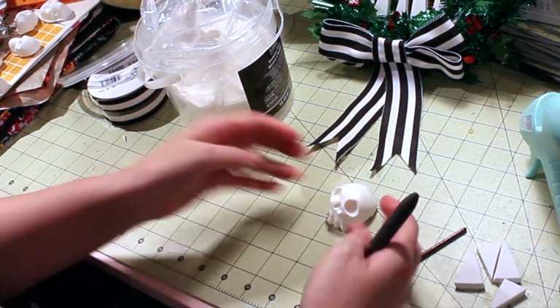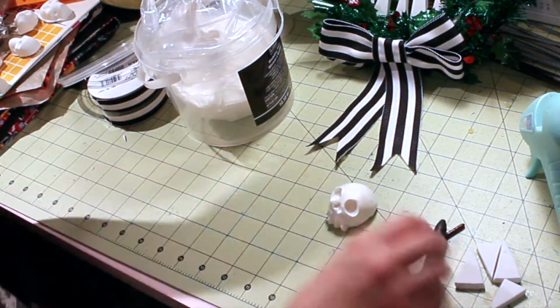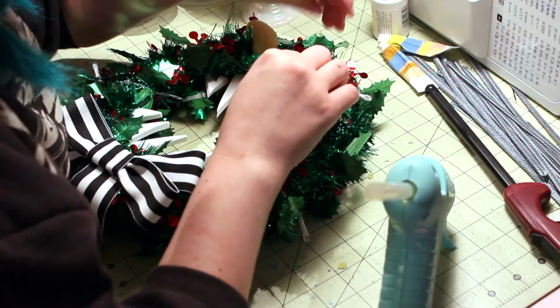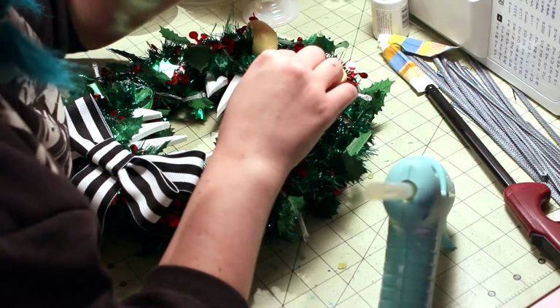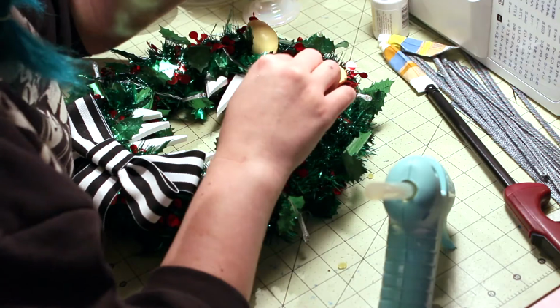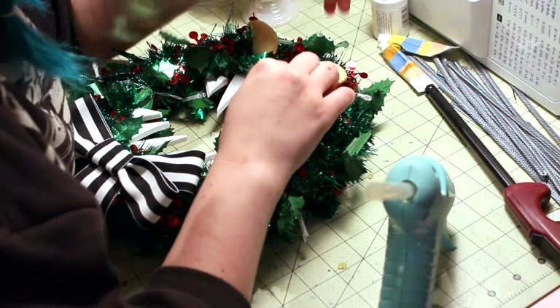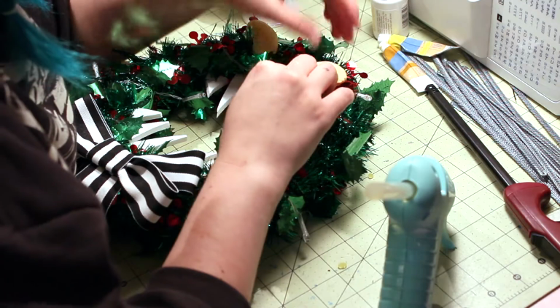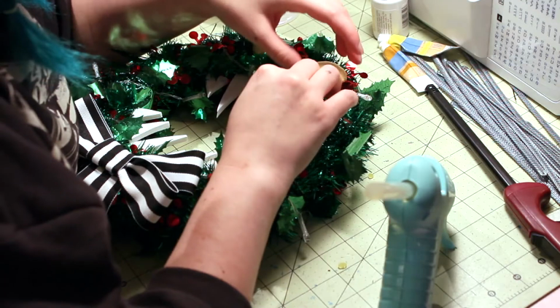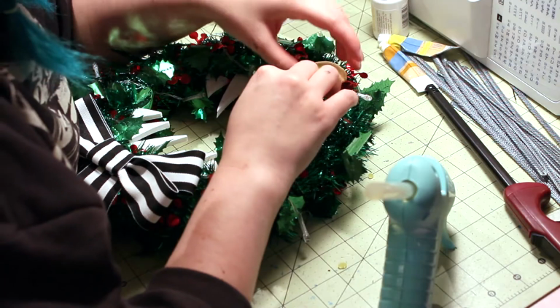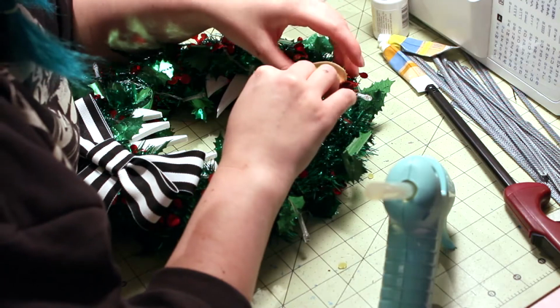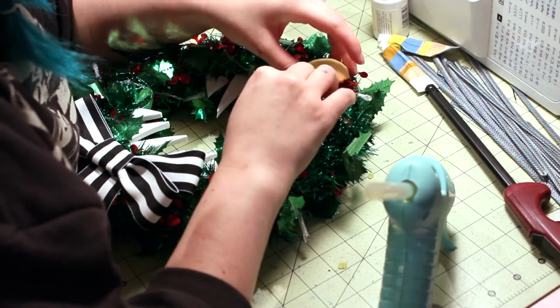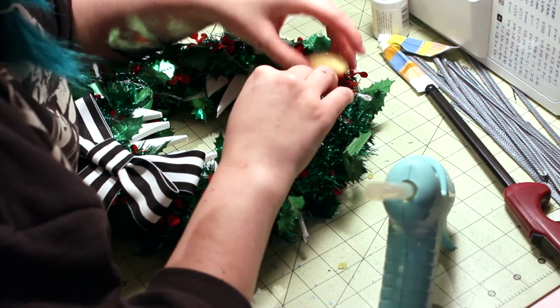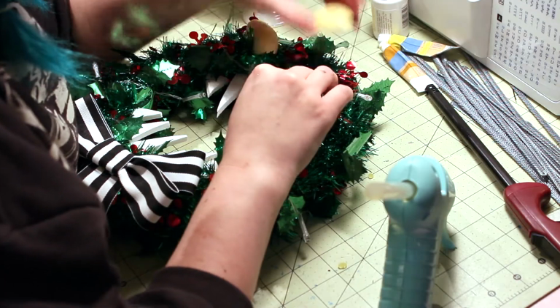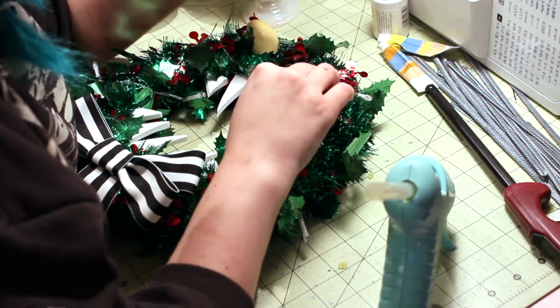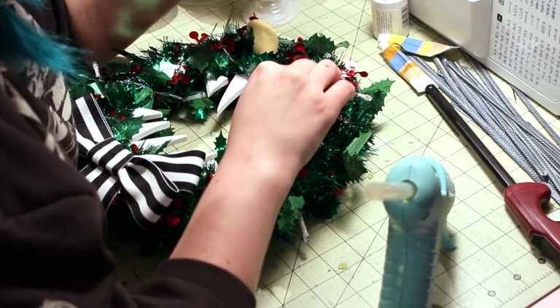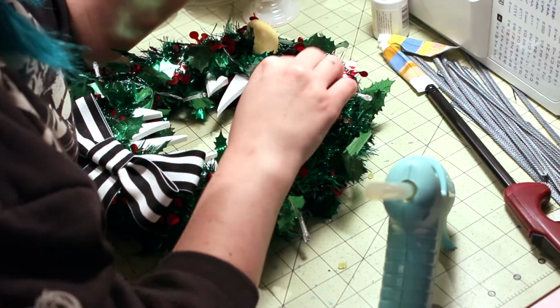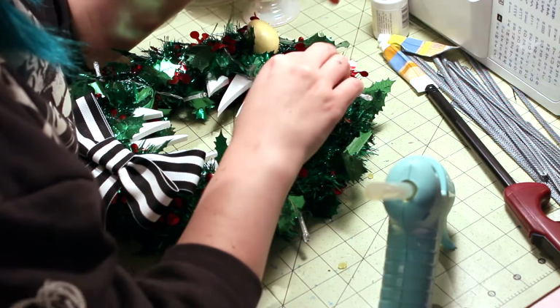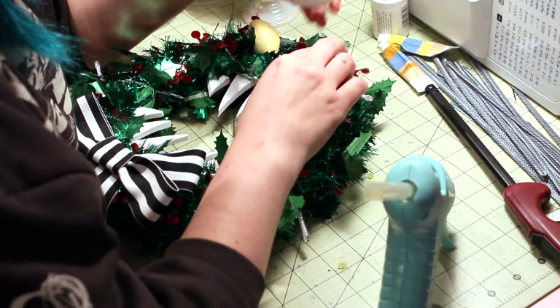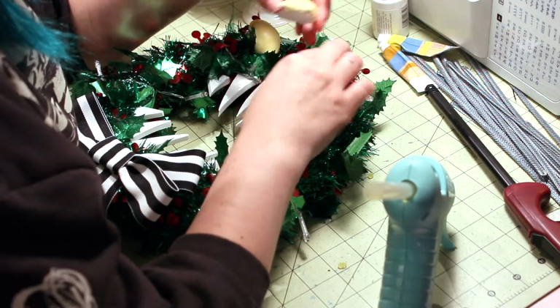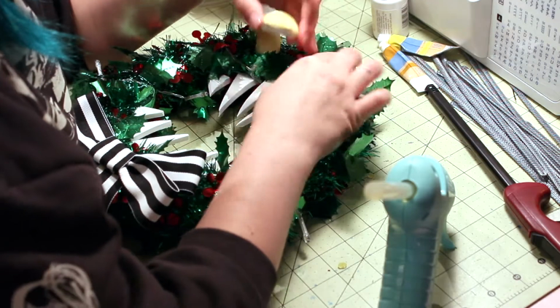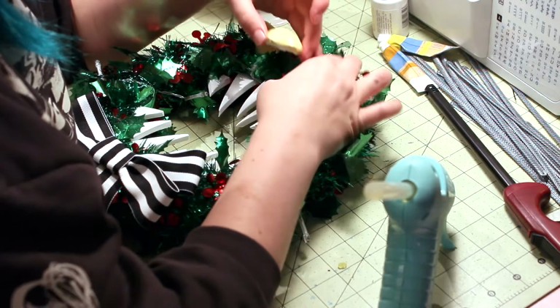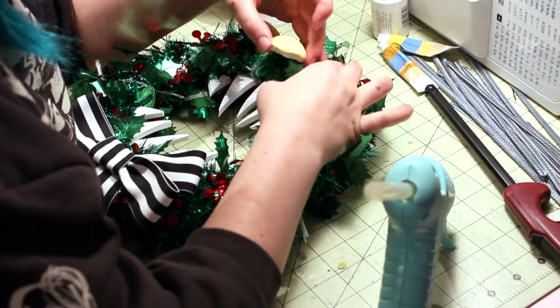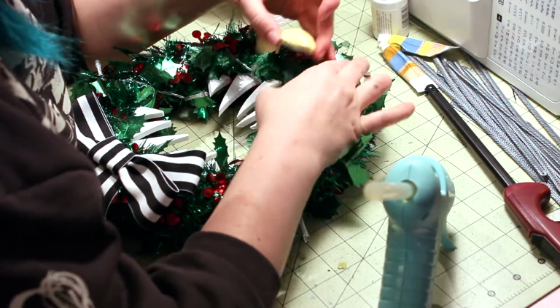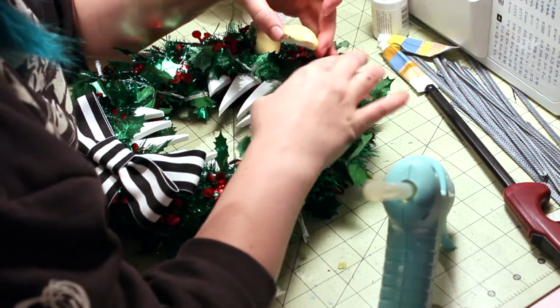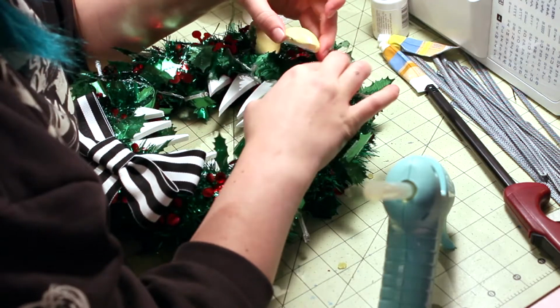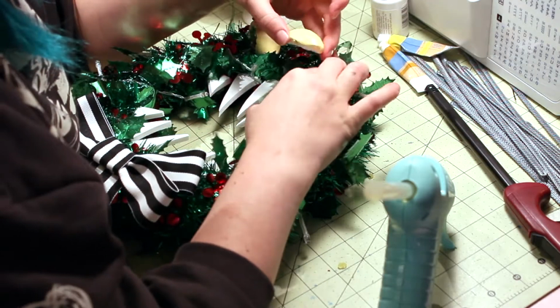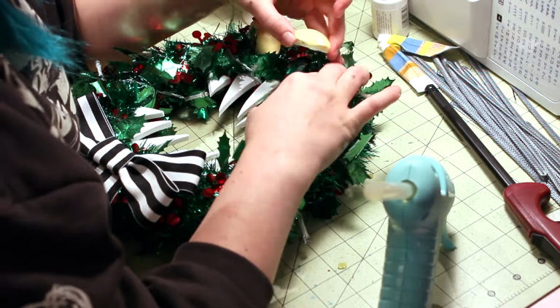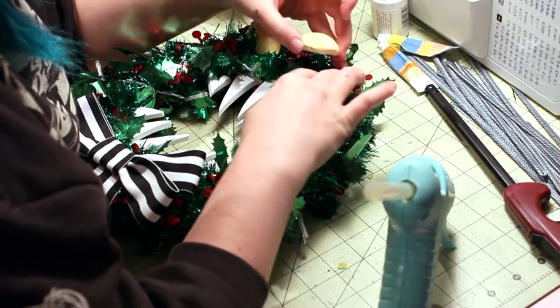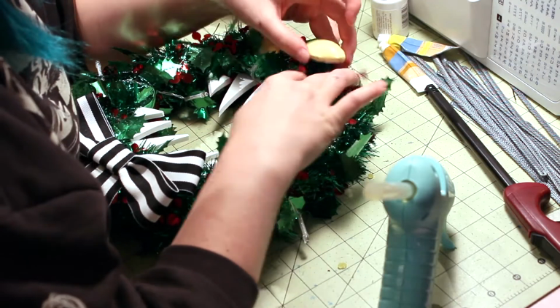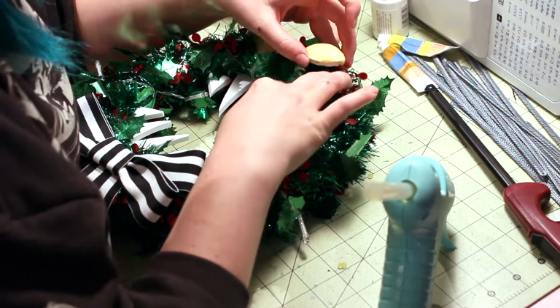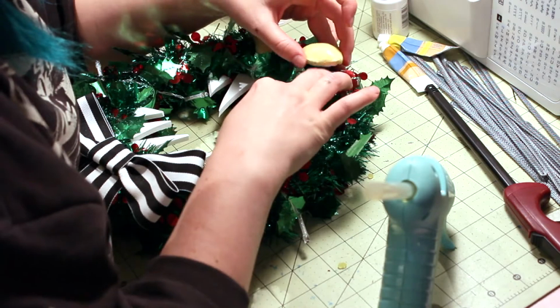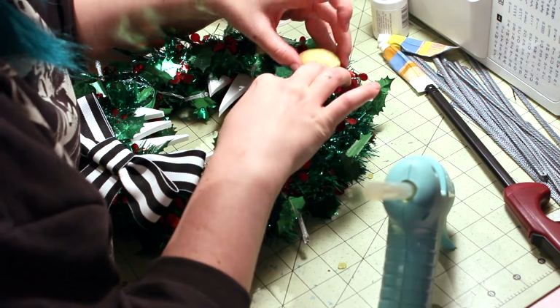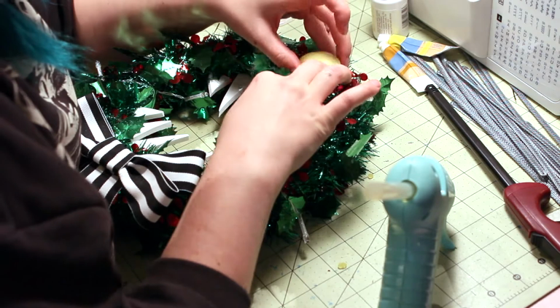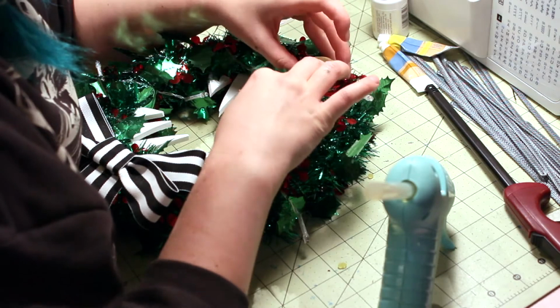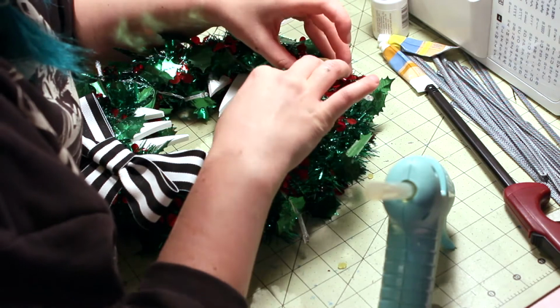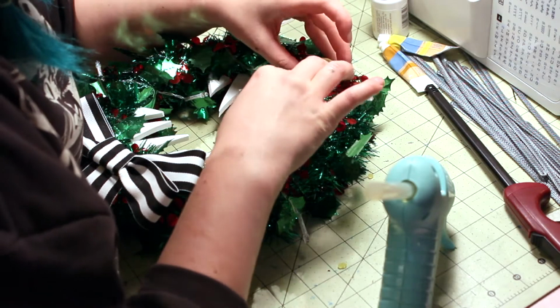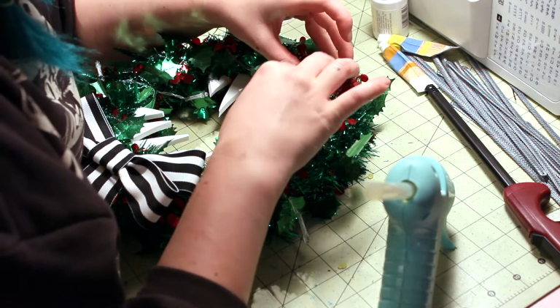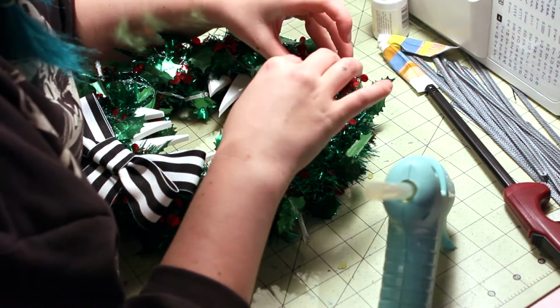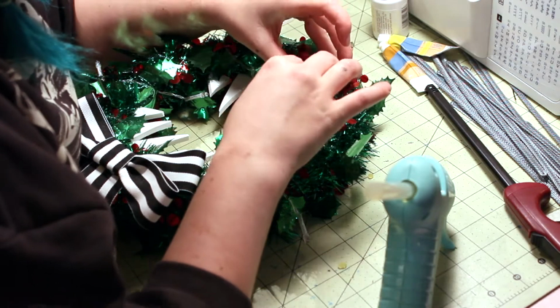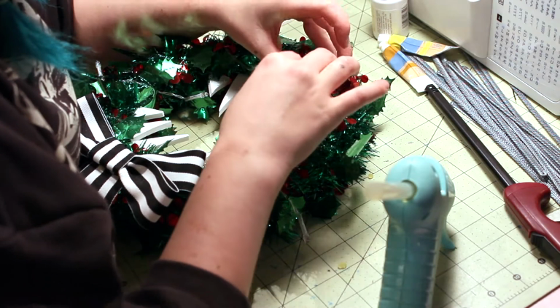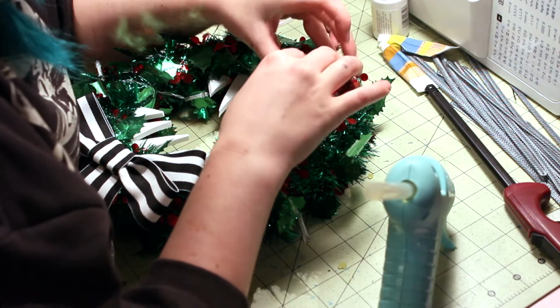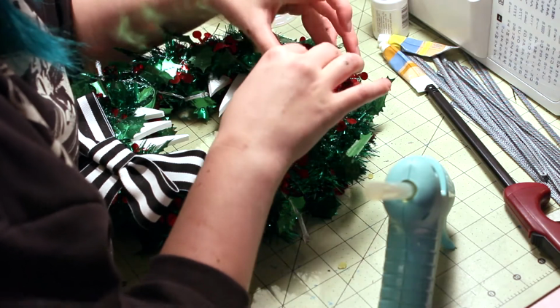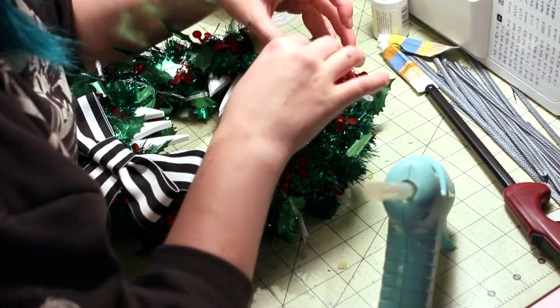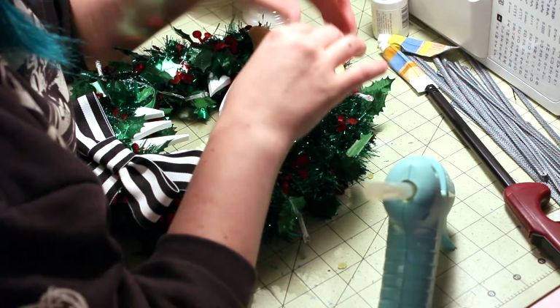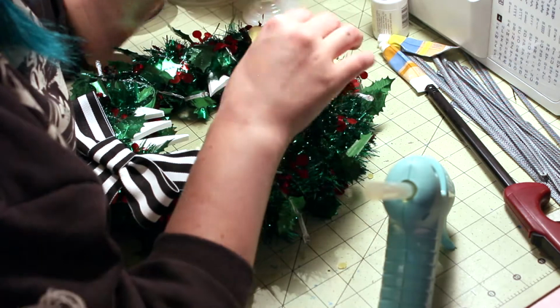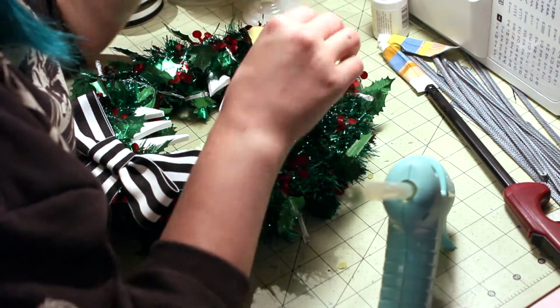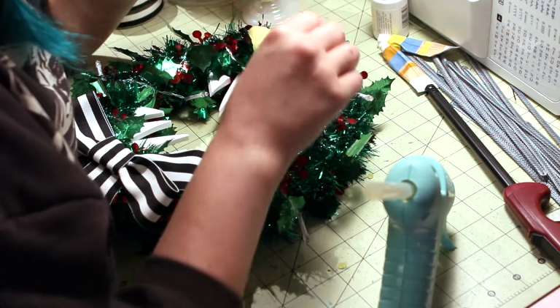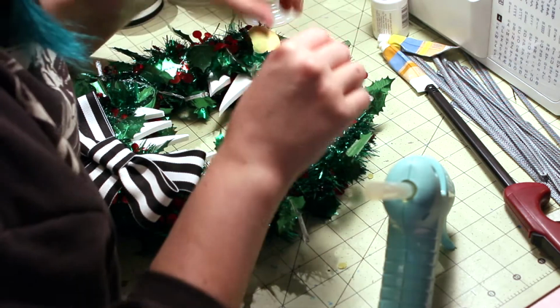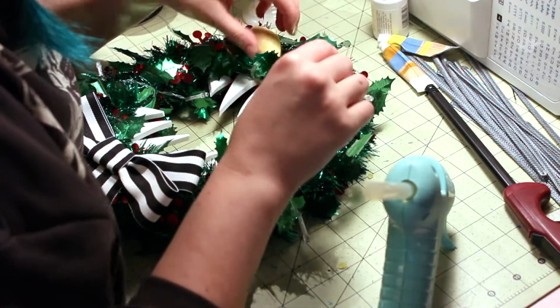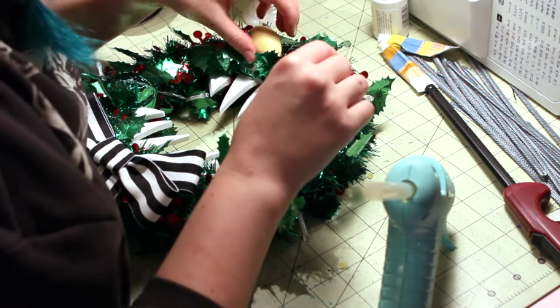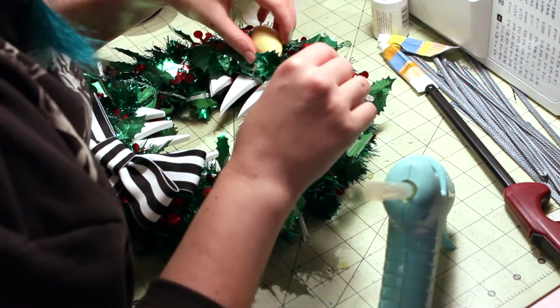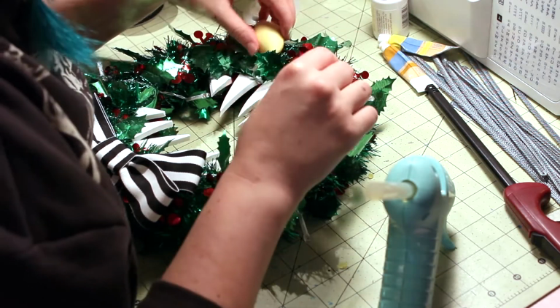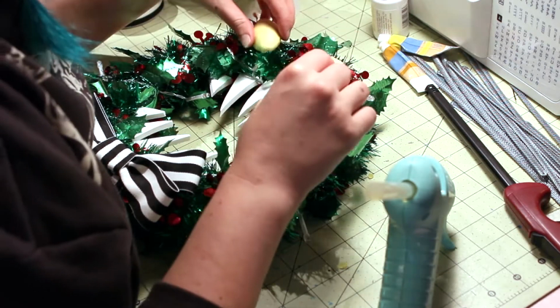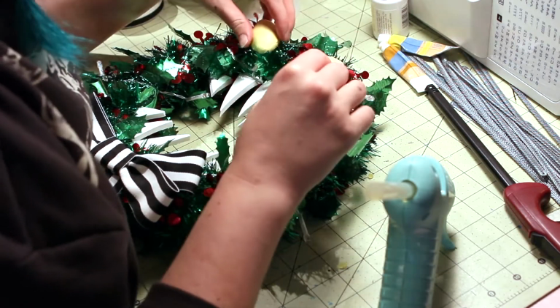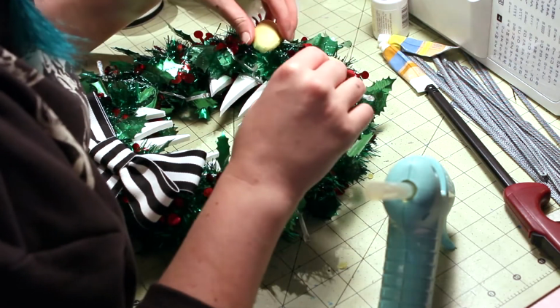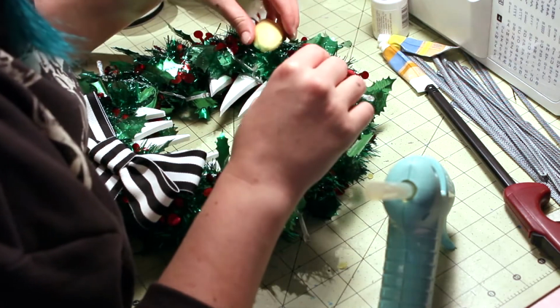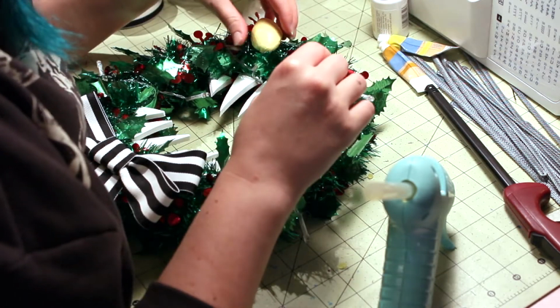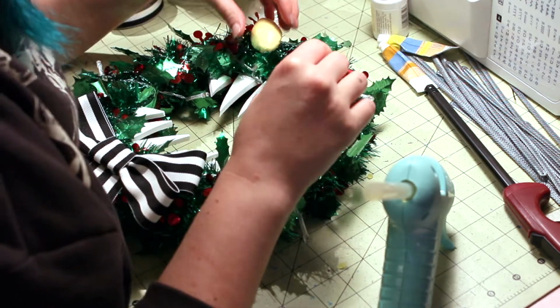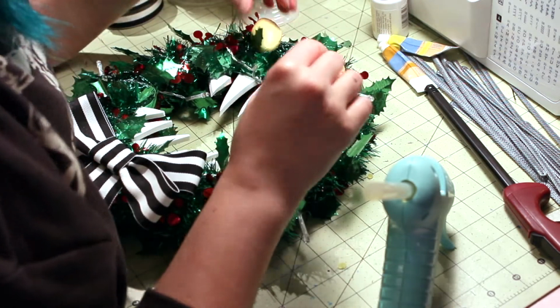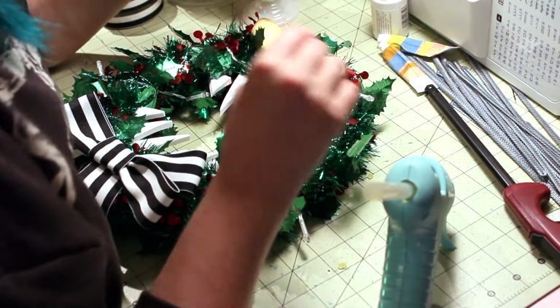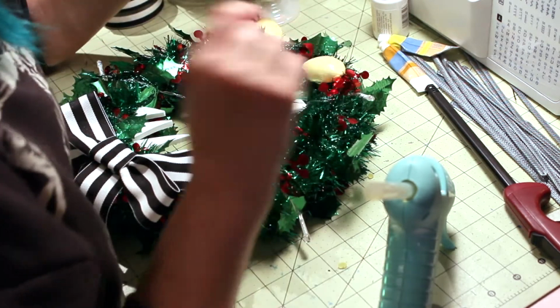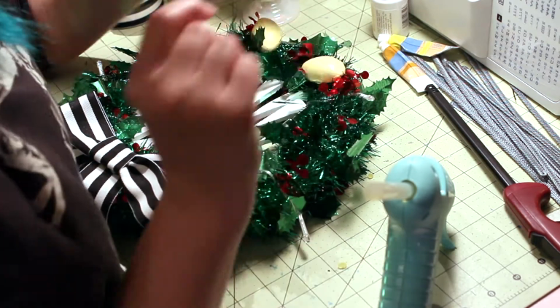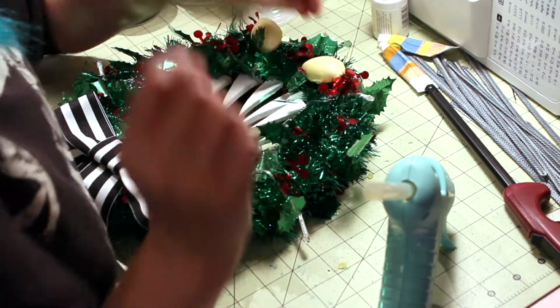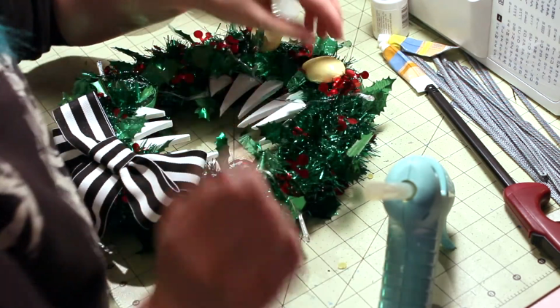Now that the eyes are dry, I can glue them on with some more hot glue and then draw the pupils on with a Sharpie.